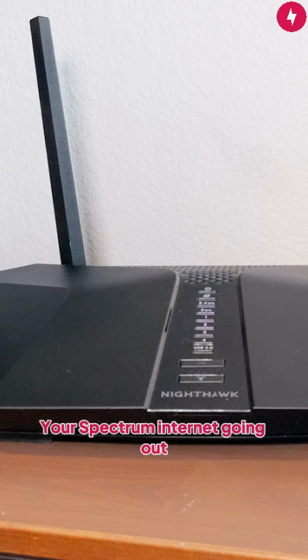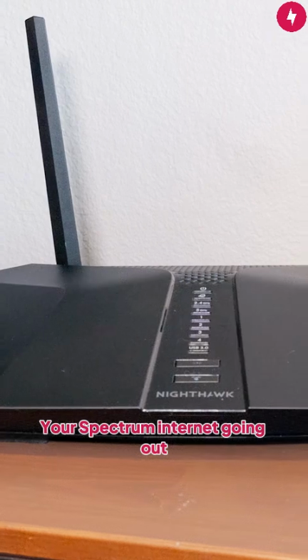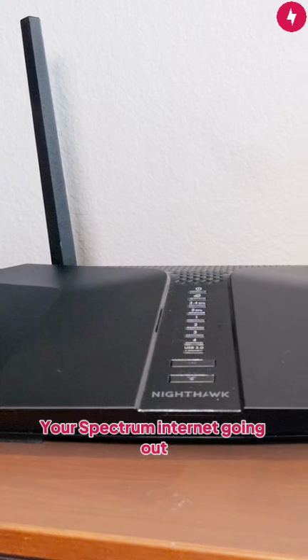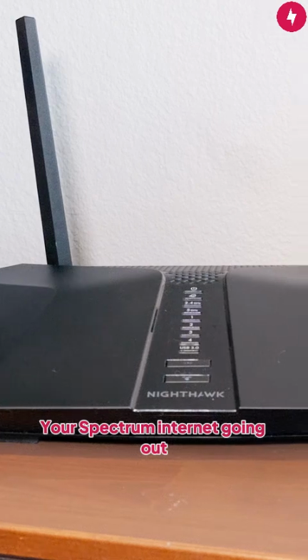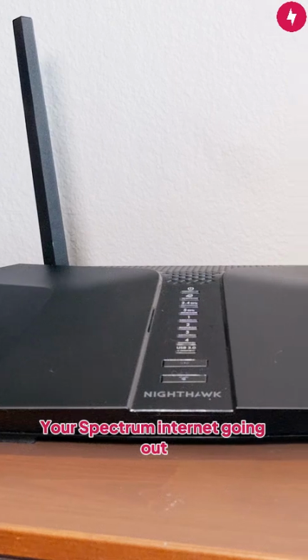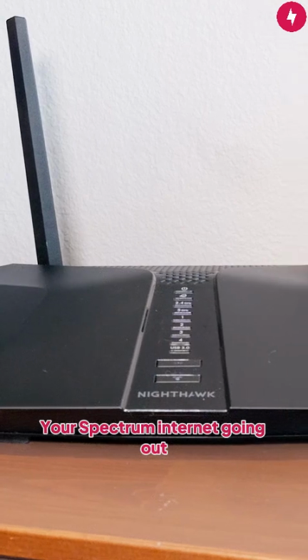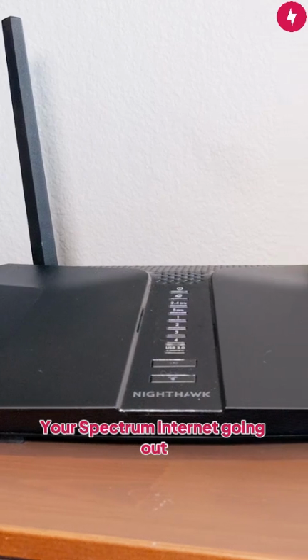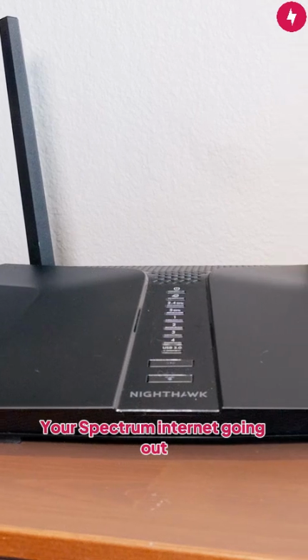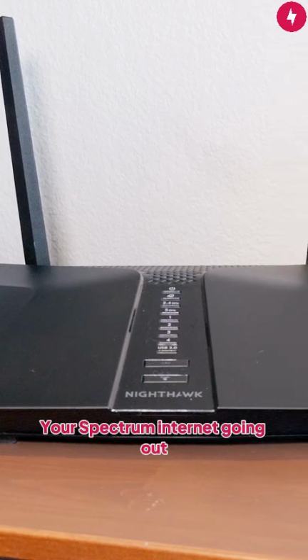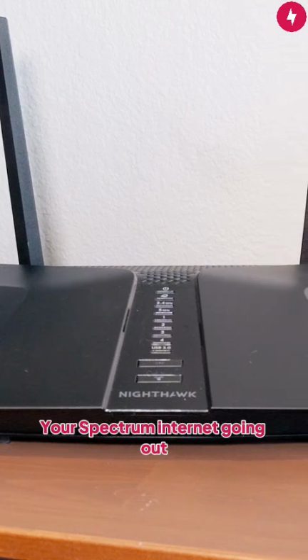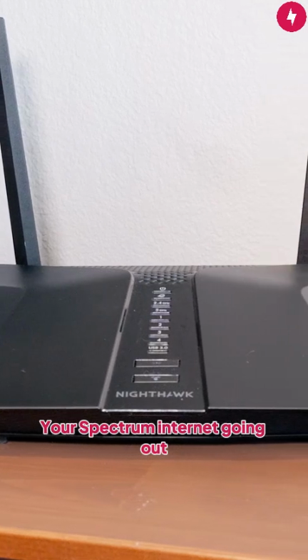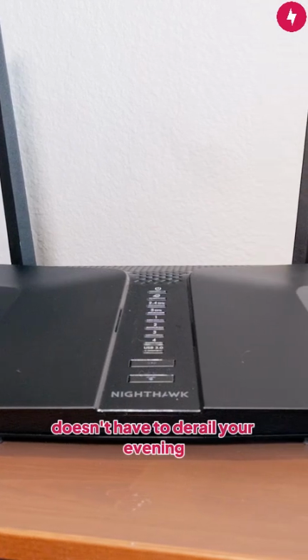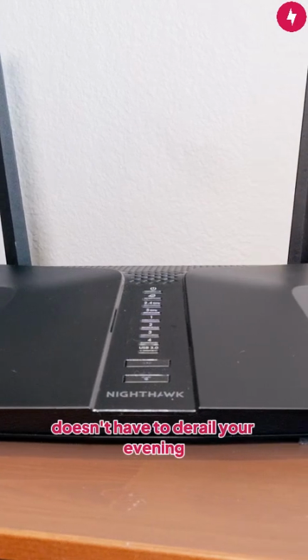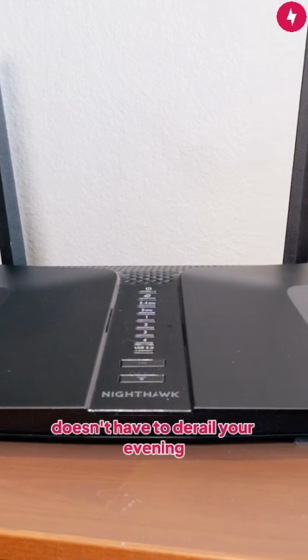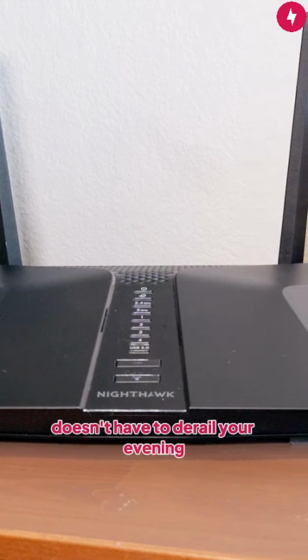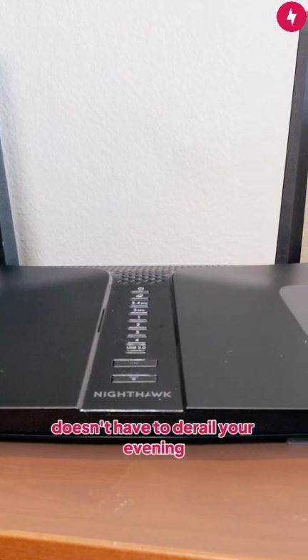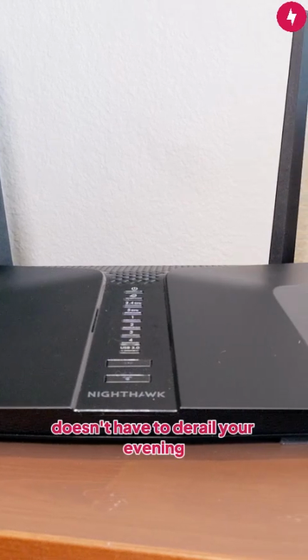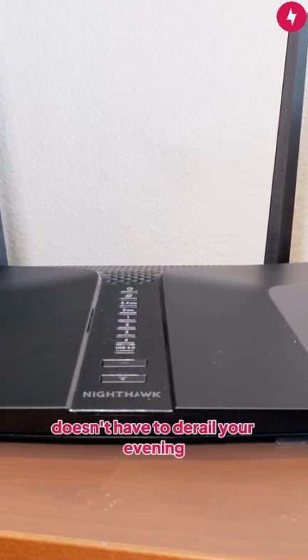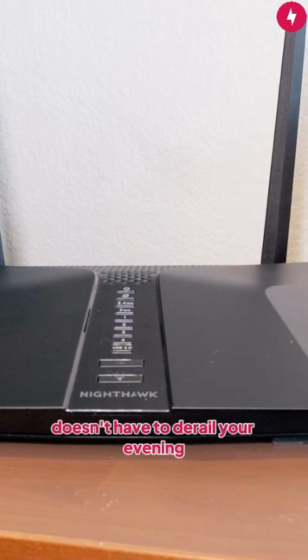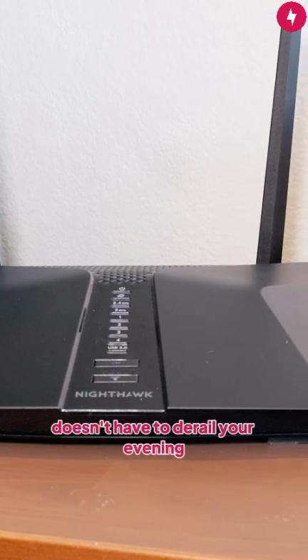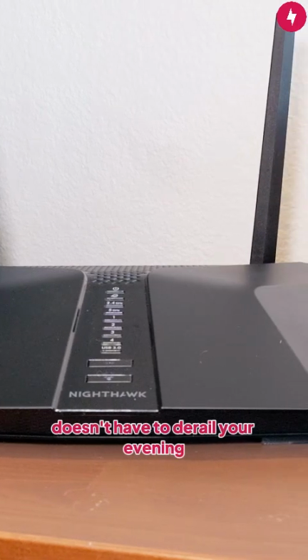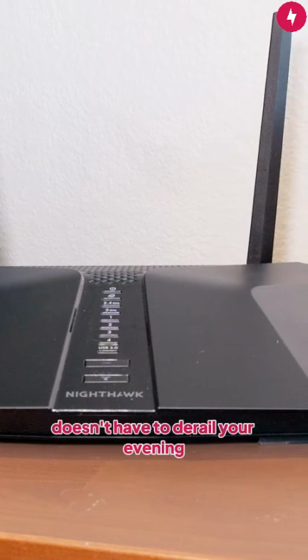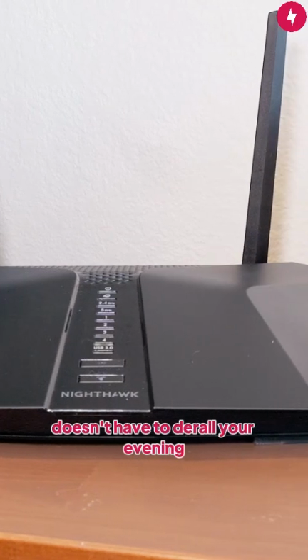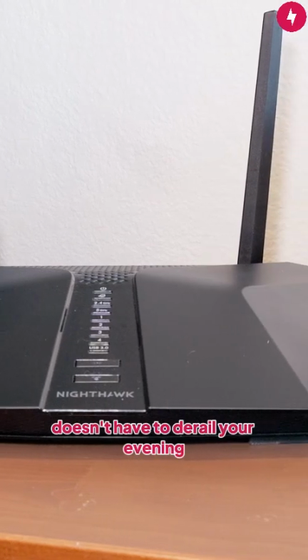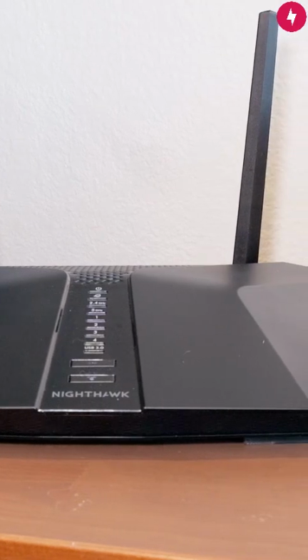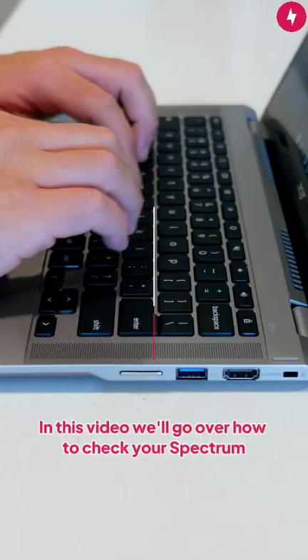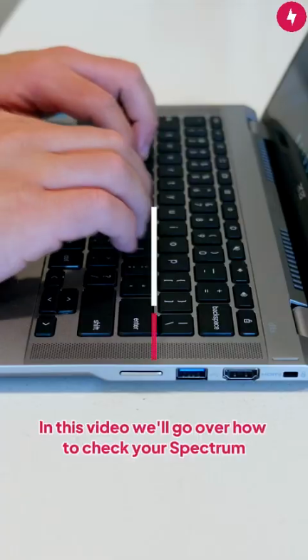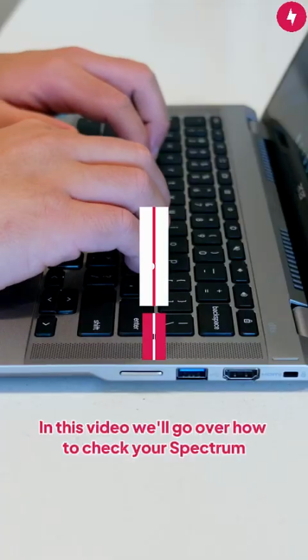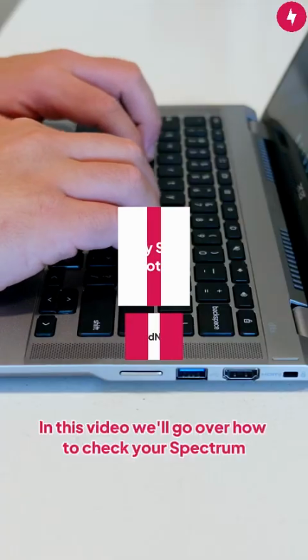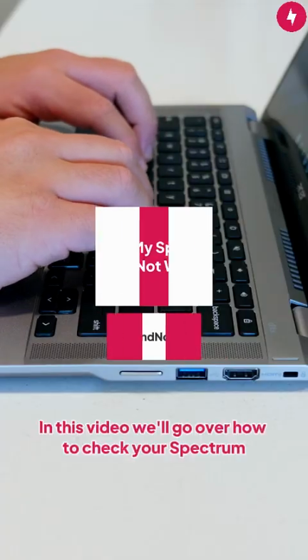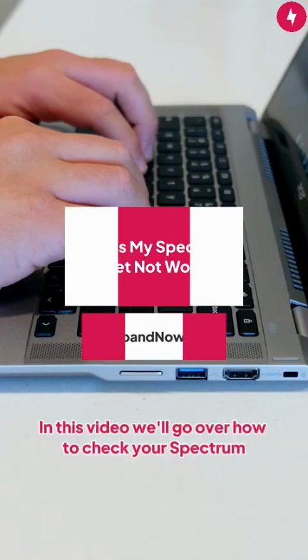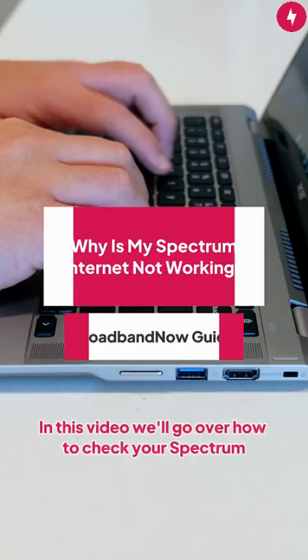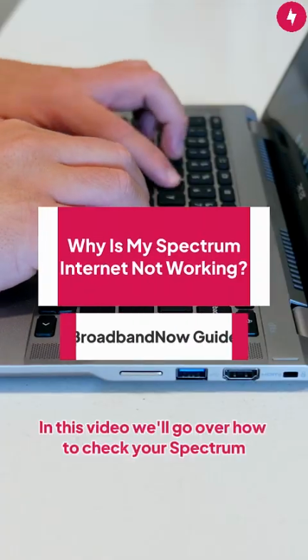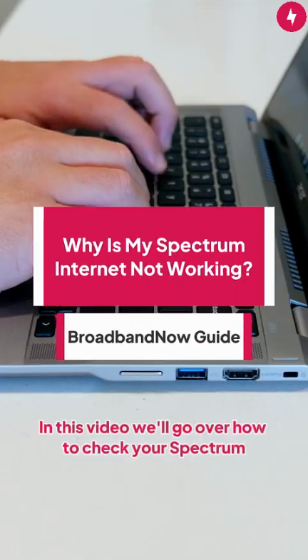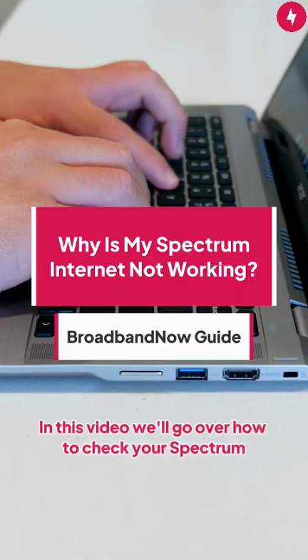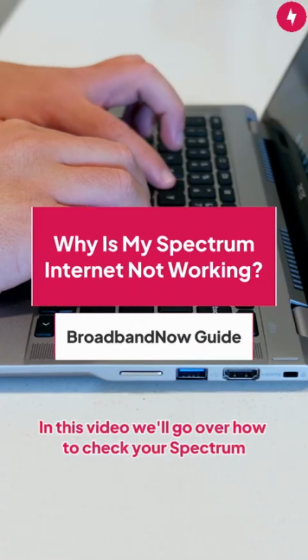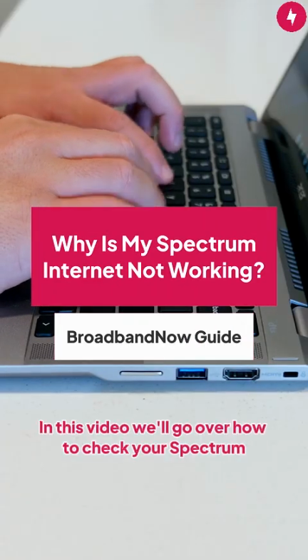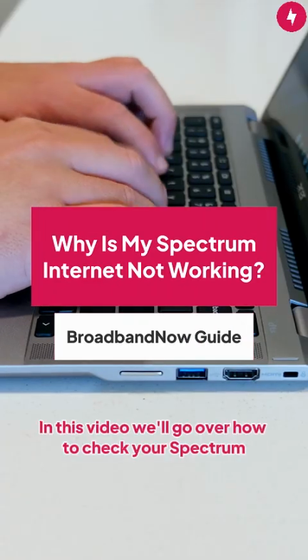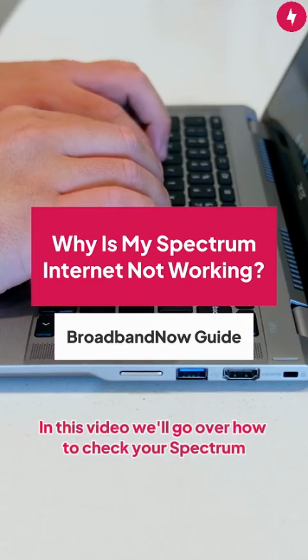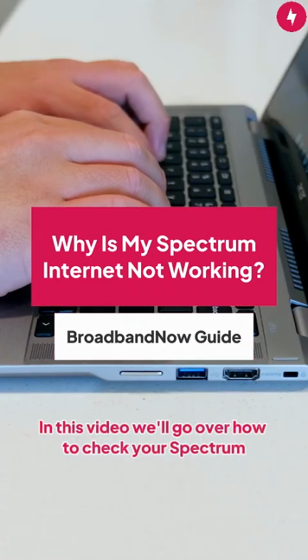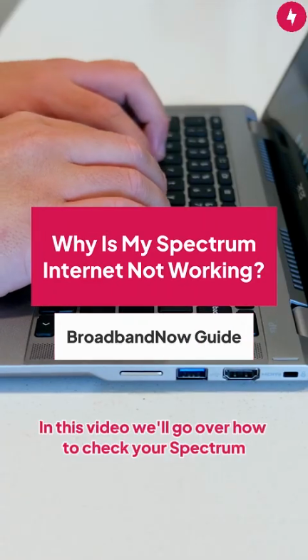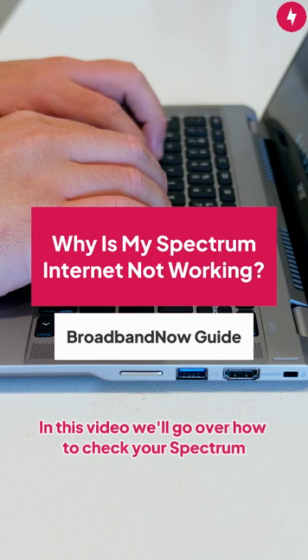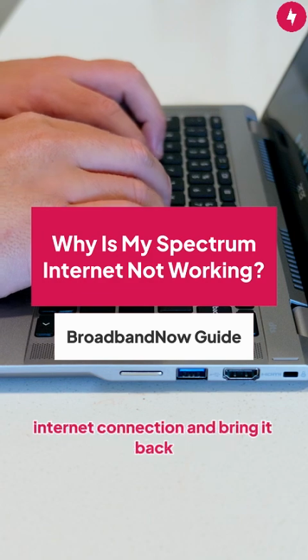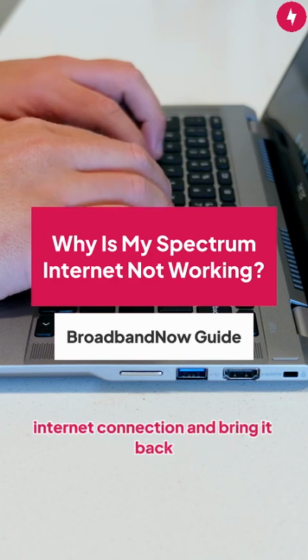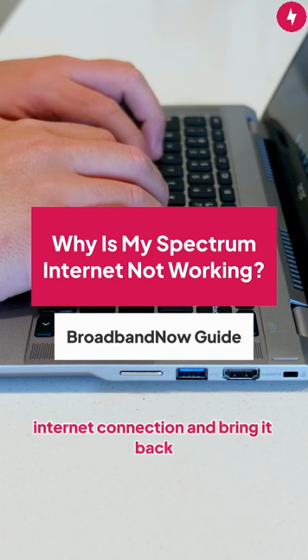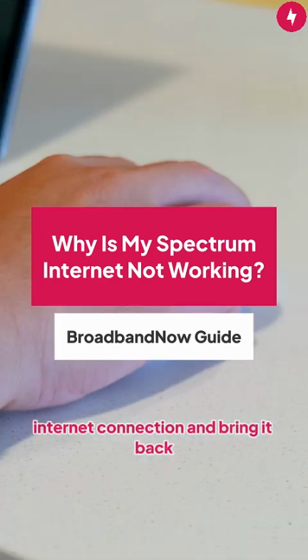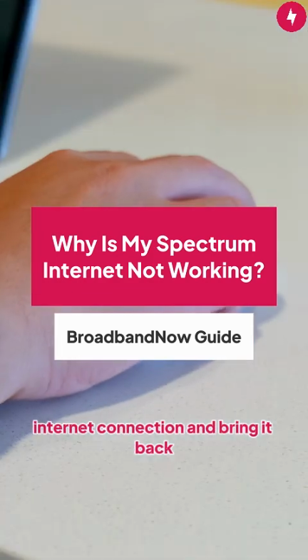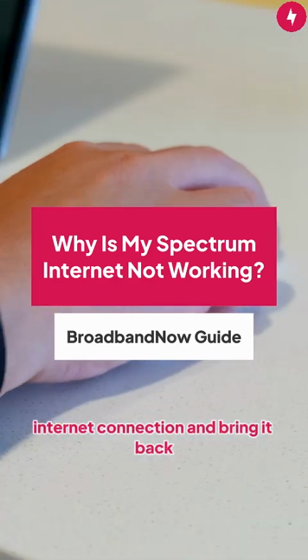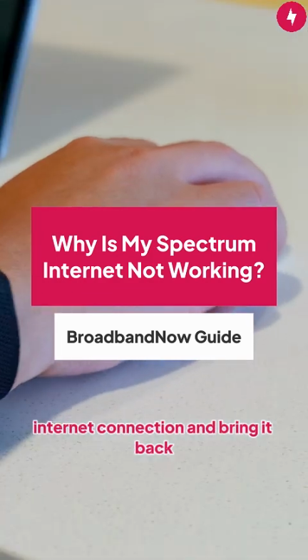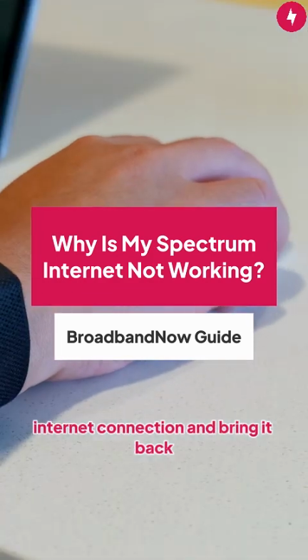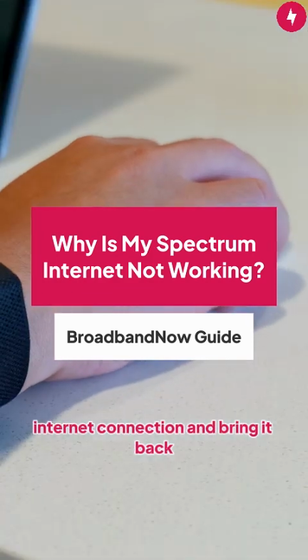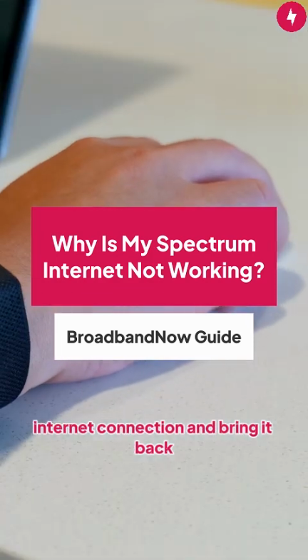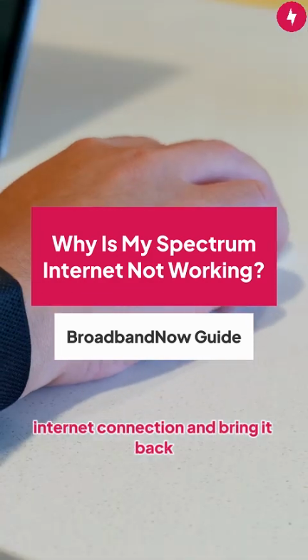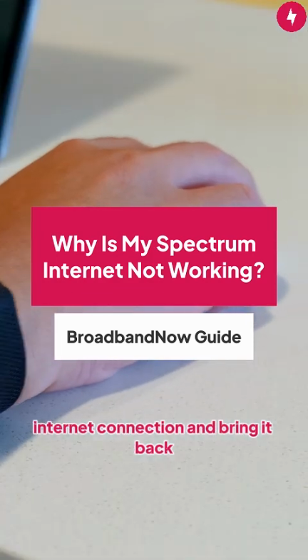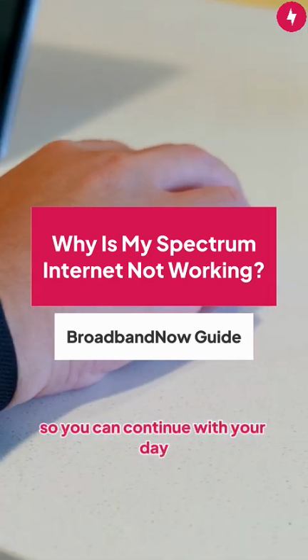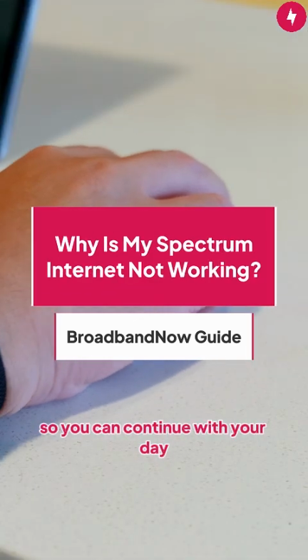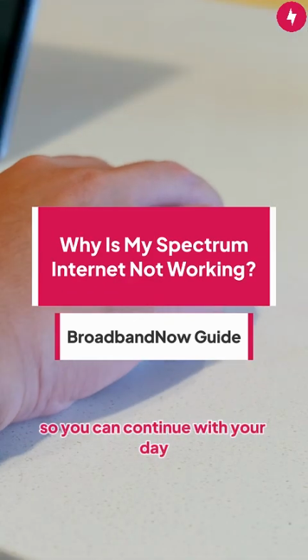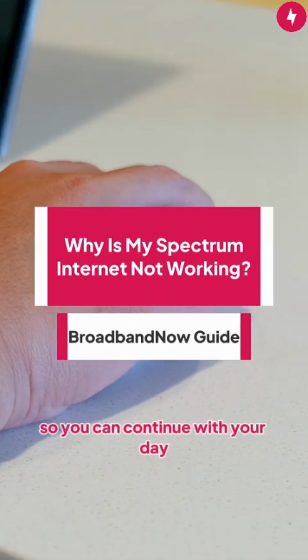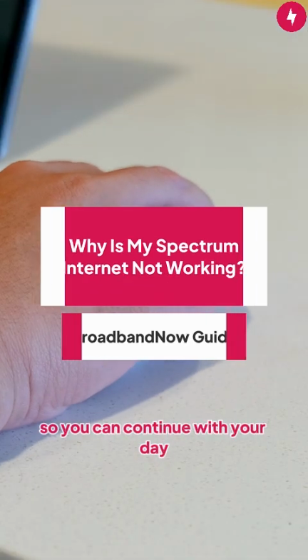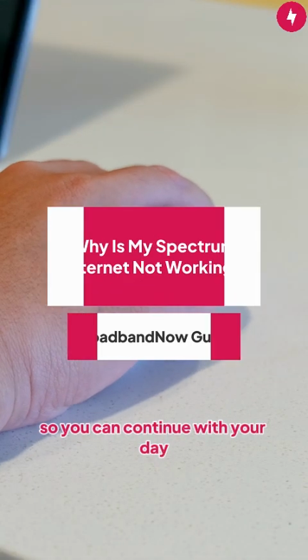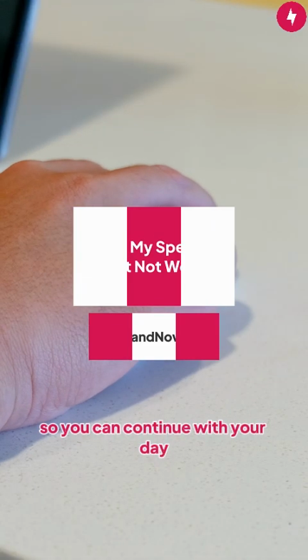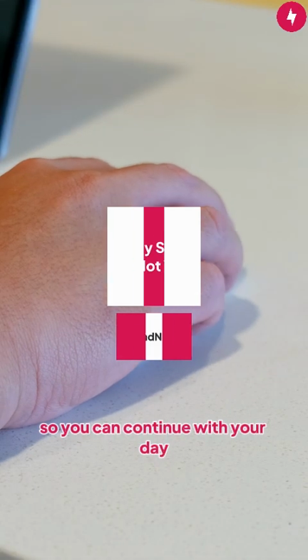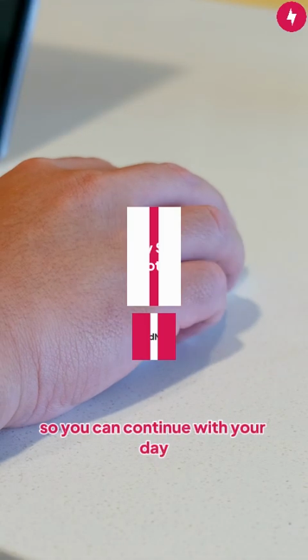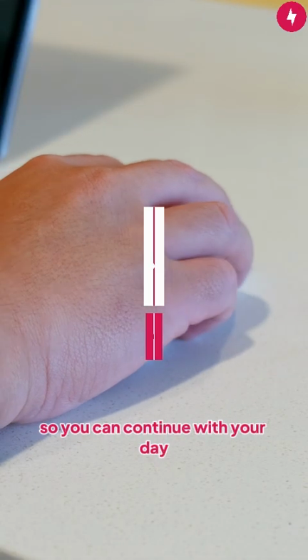Your Spectrum internet going out doesn't have to derail your evening. In this video, we'll go over how to check your Spectrum internet connection and bring it back so you can continue with your day.